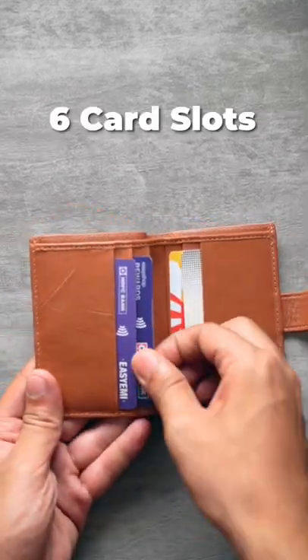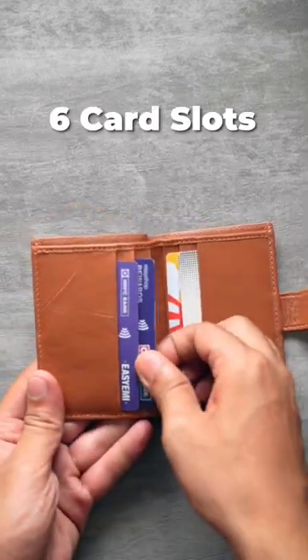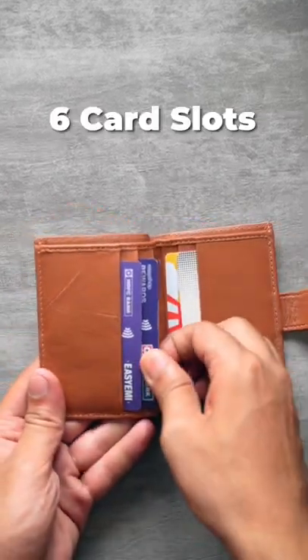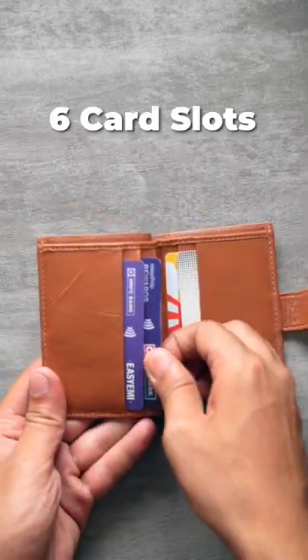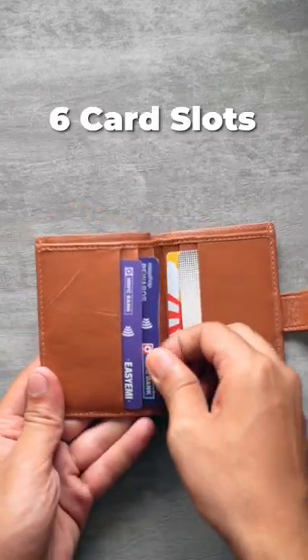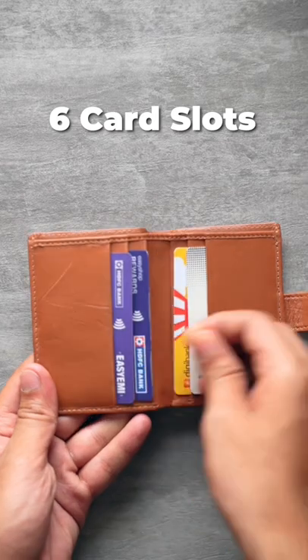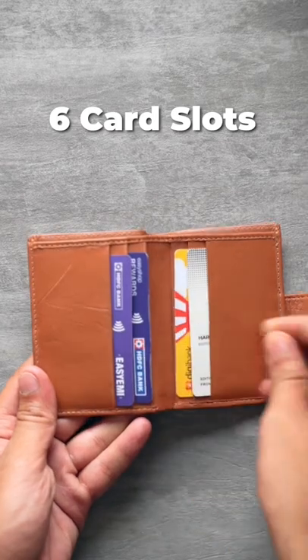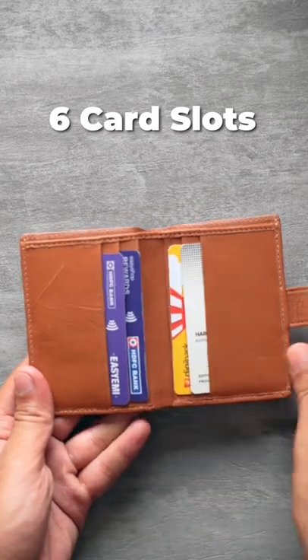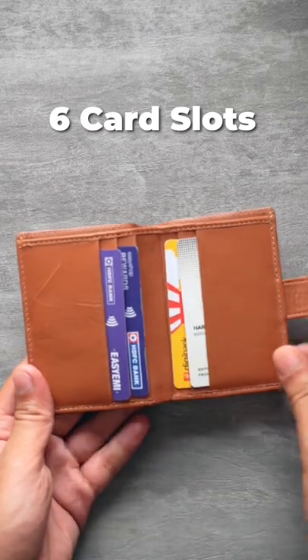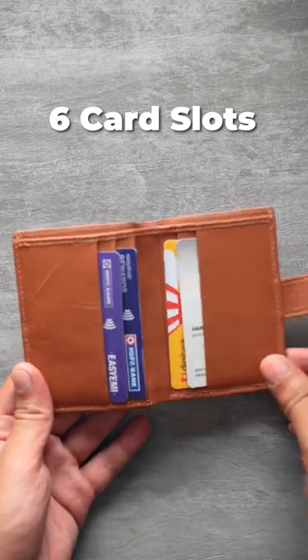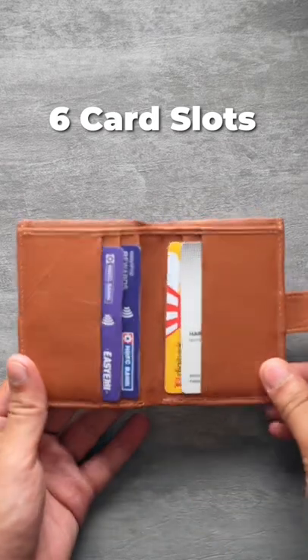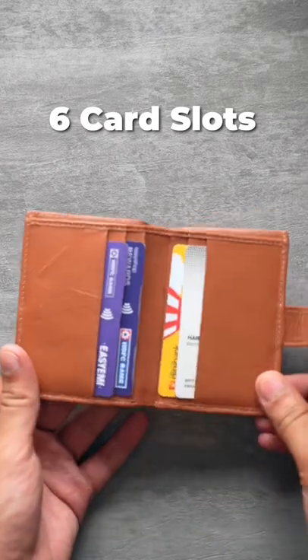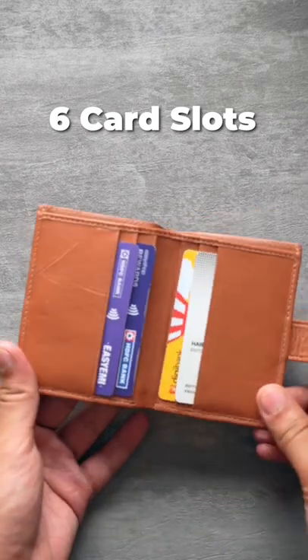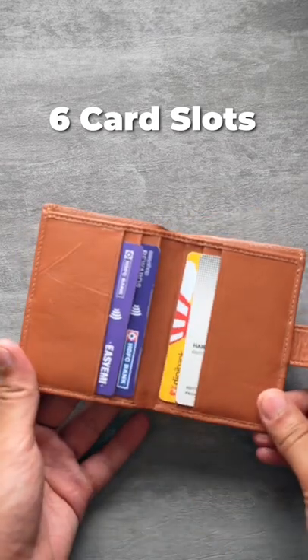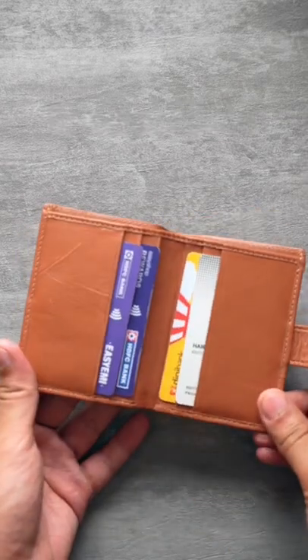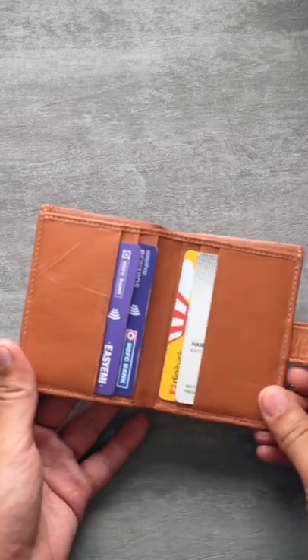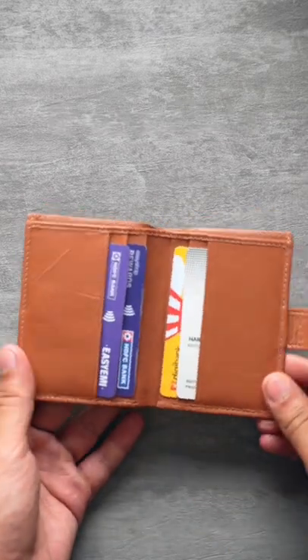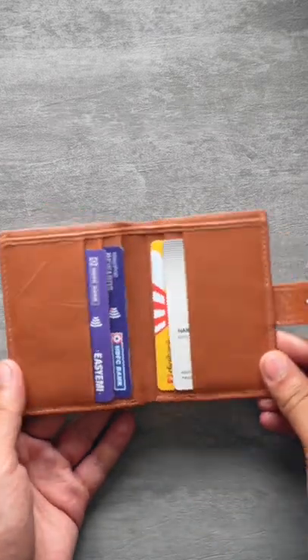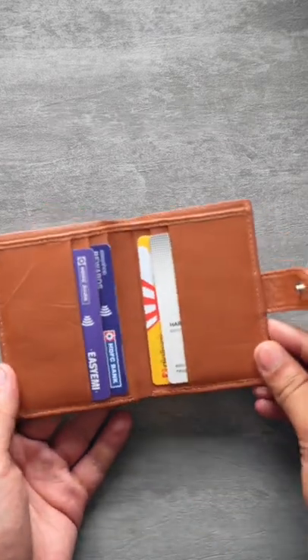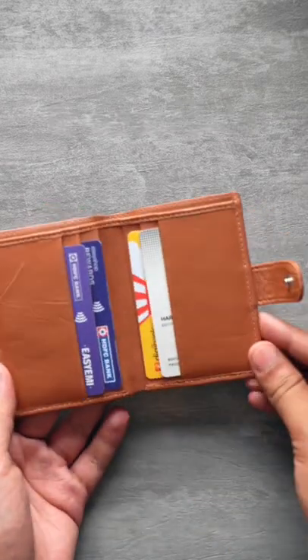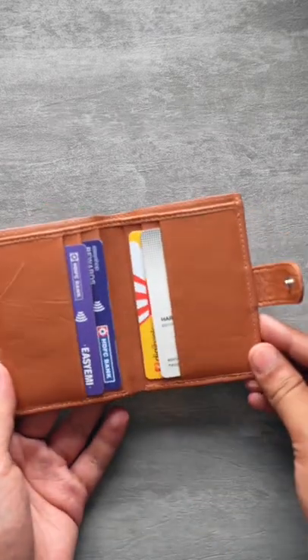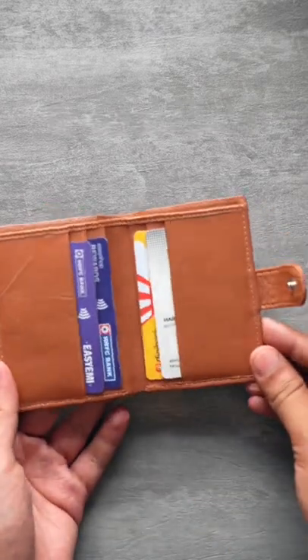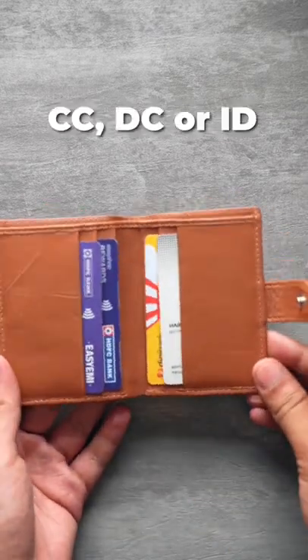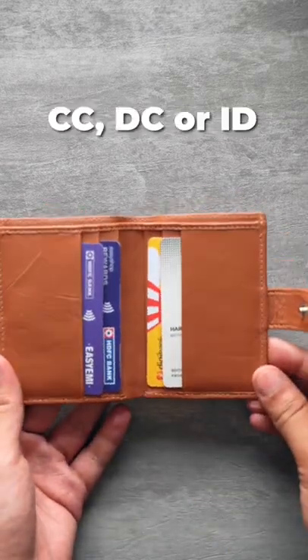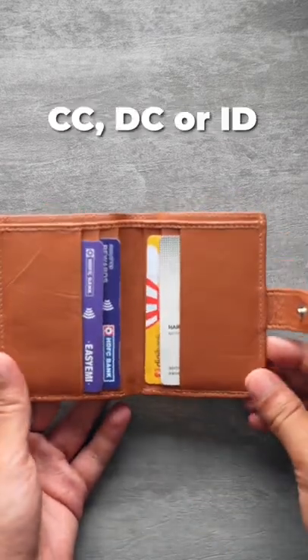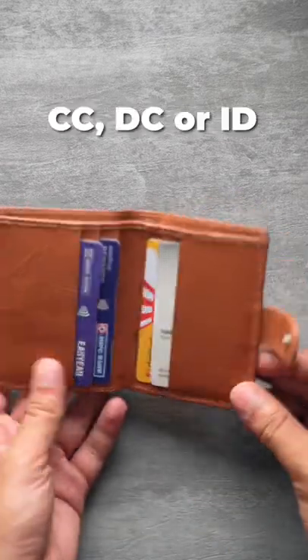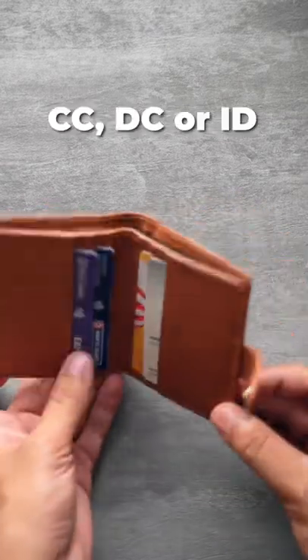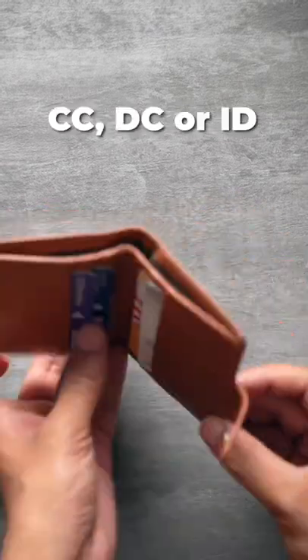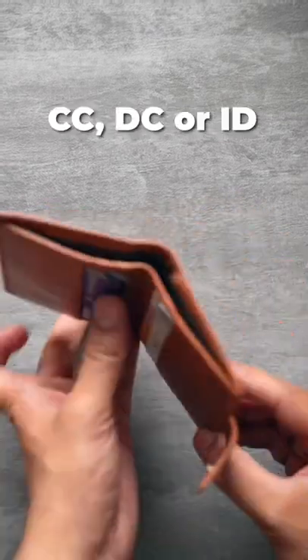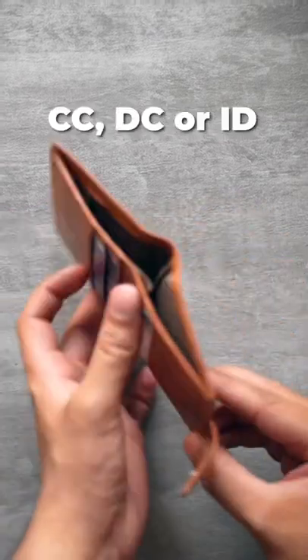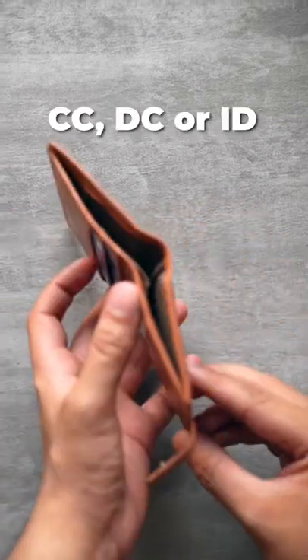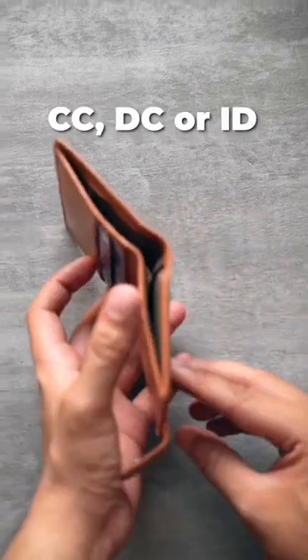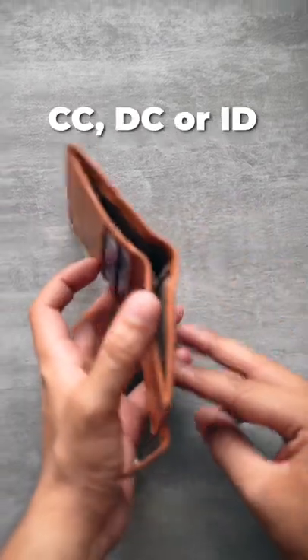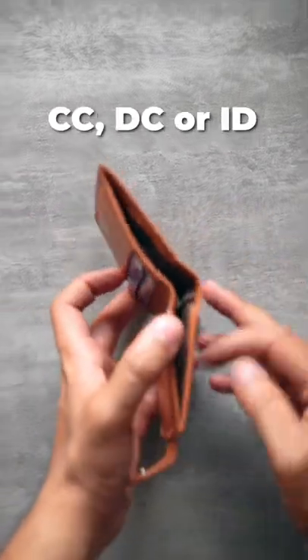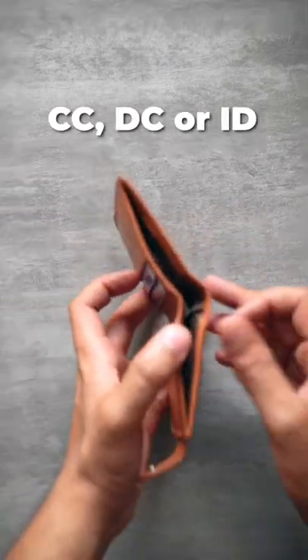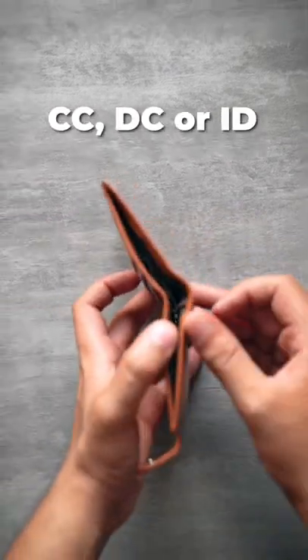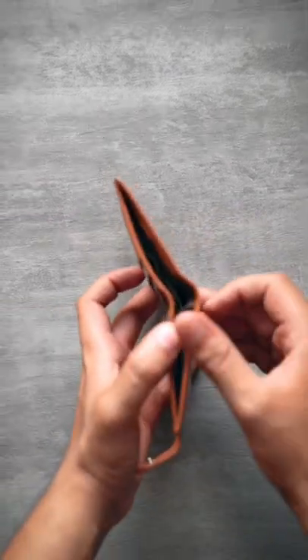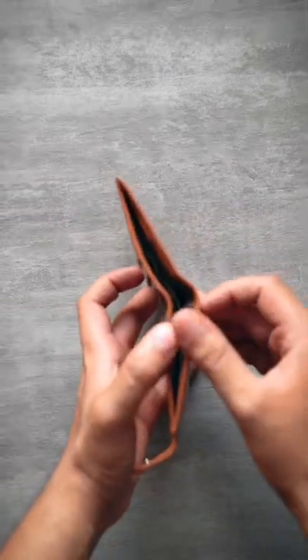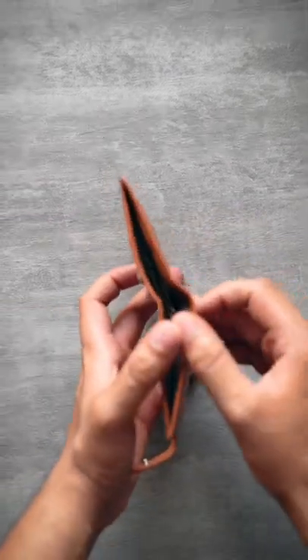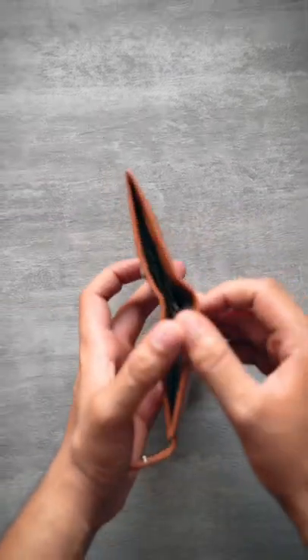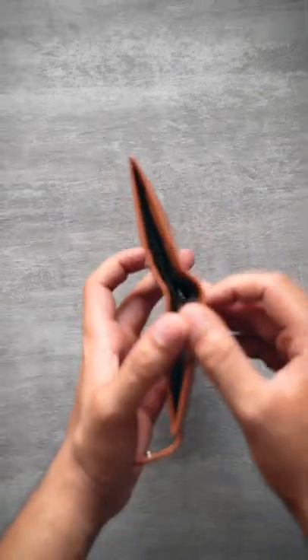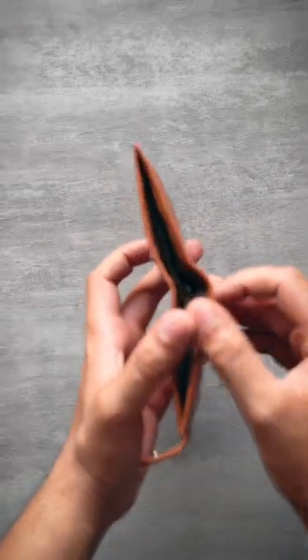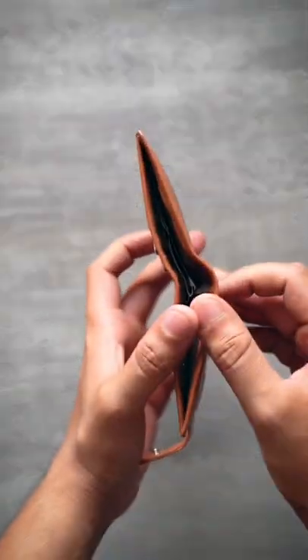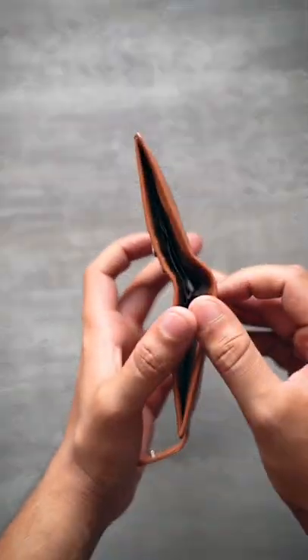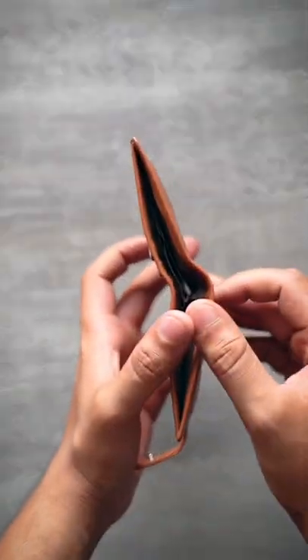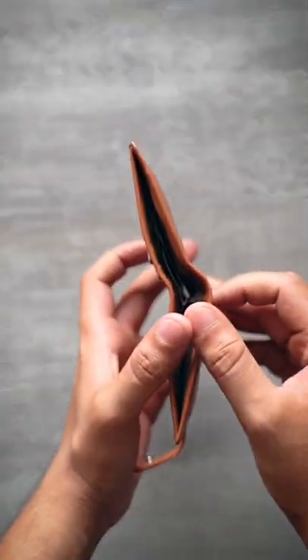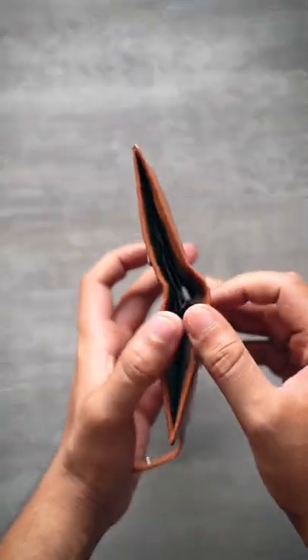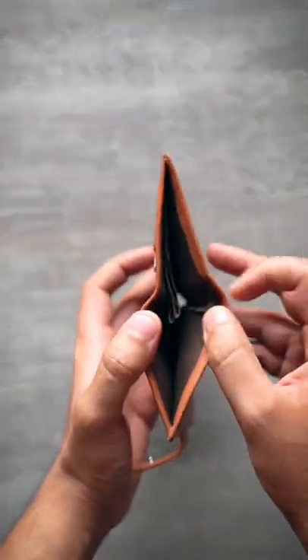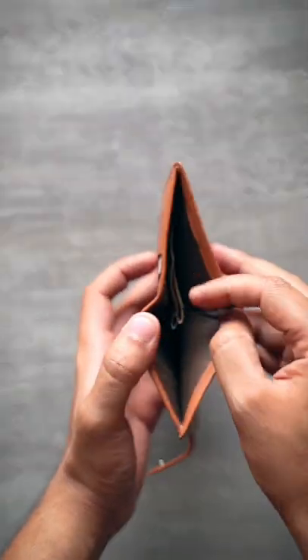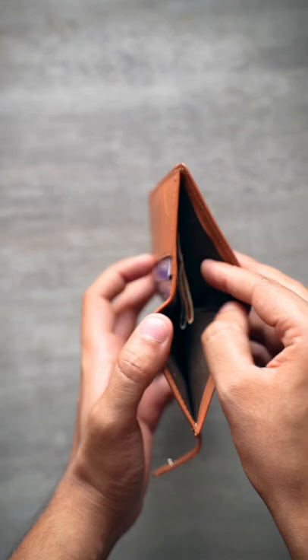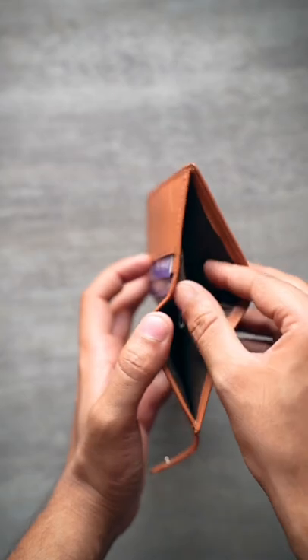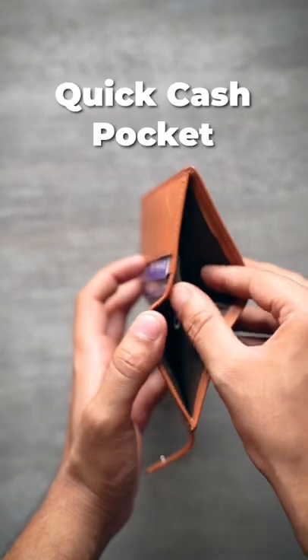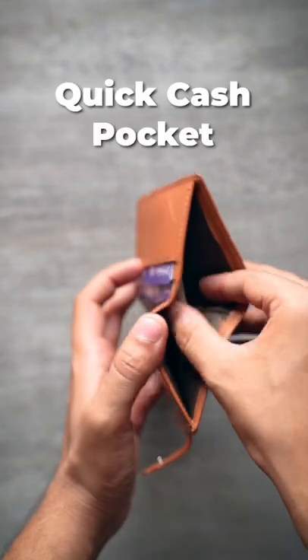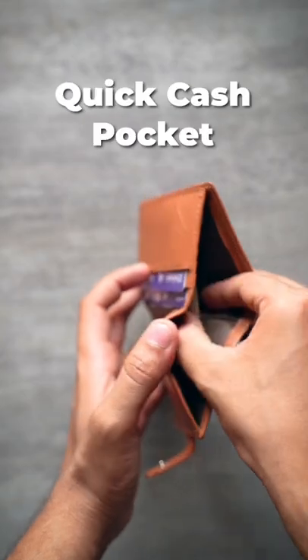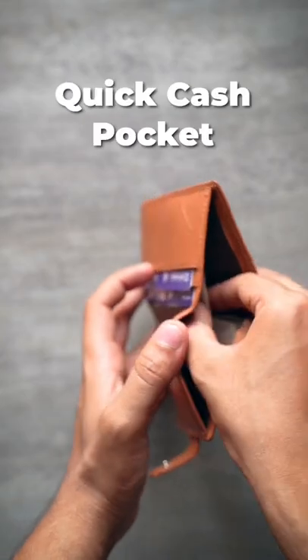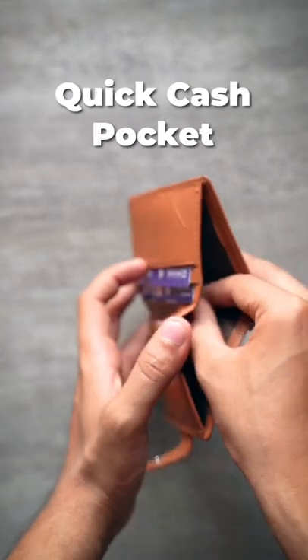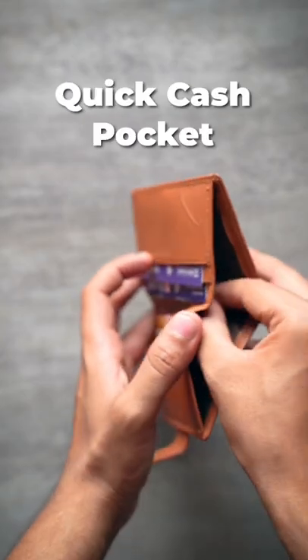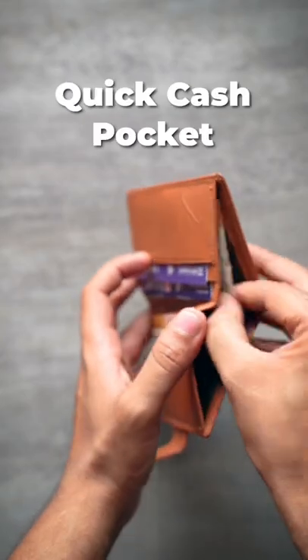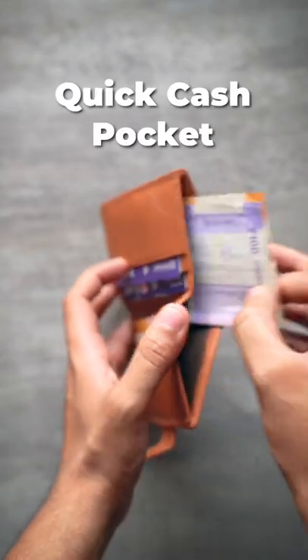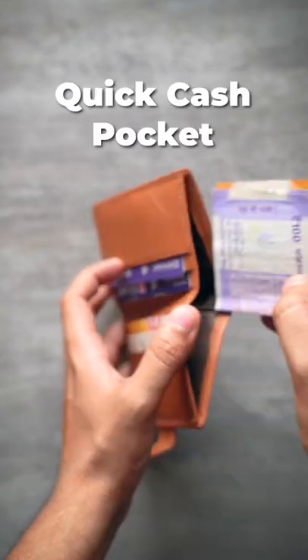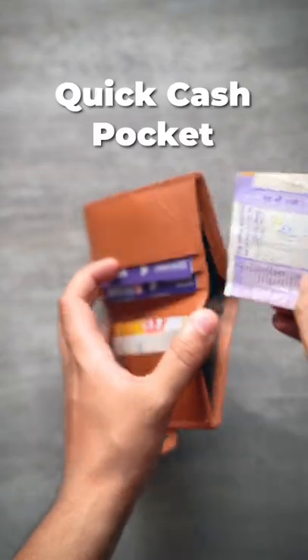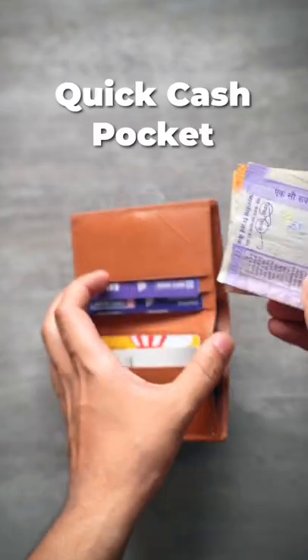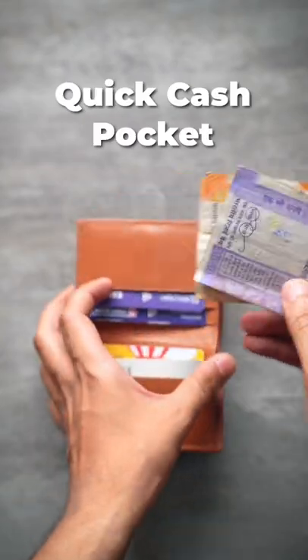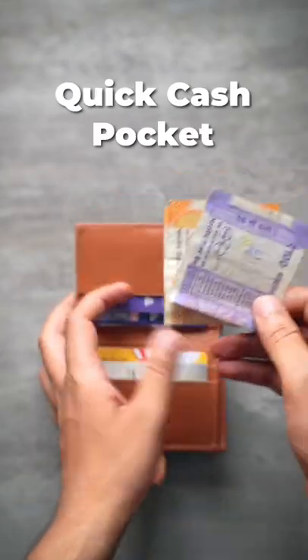In fact, you get six card slots wherein you can put your credit cards, debit cards or IDs. You can also carry around some quick cash in the cash pocket.